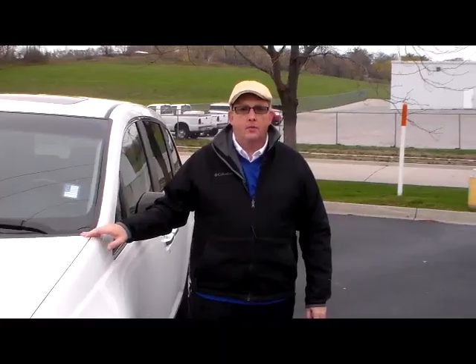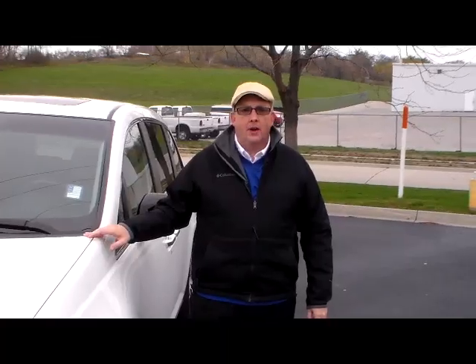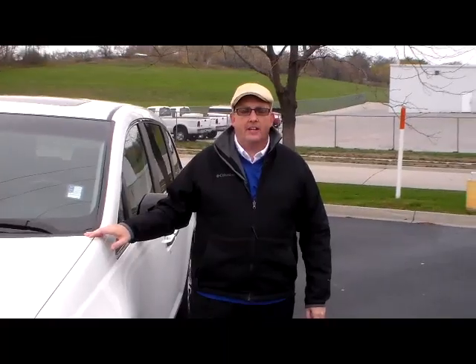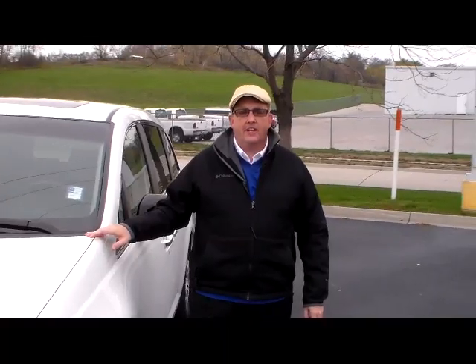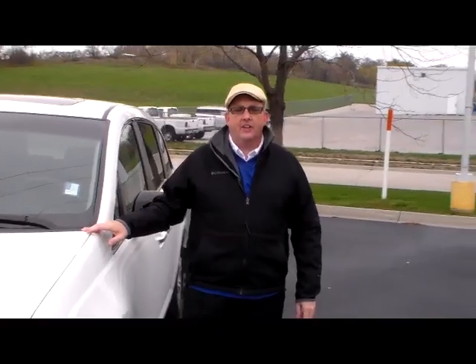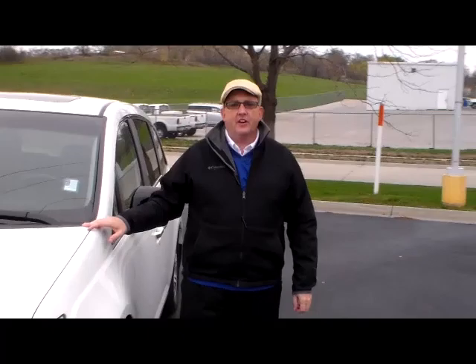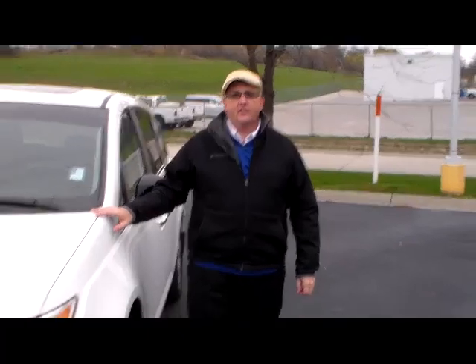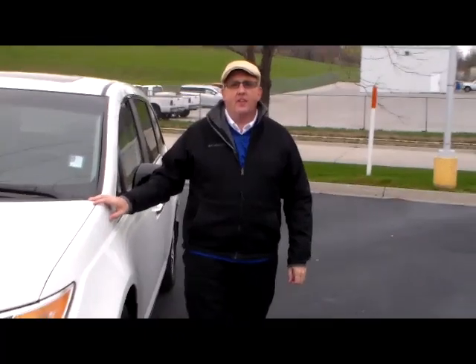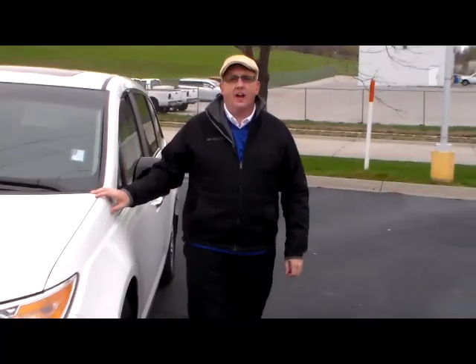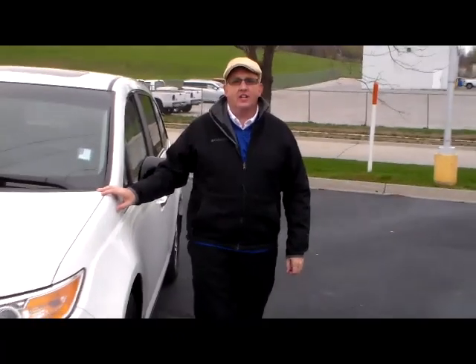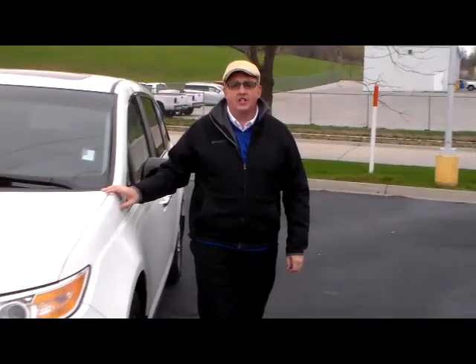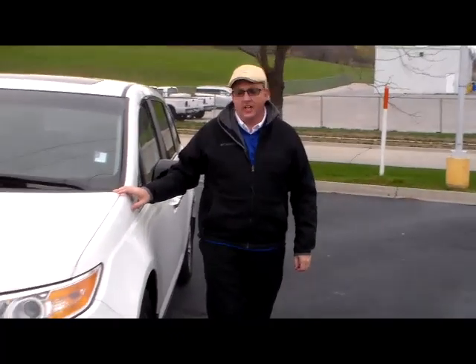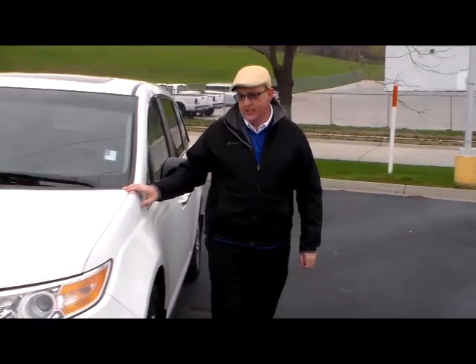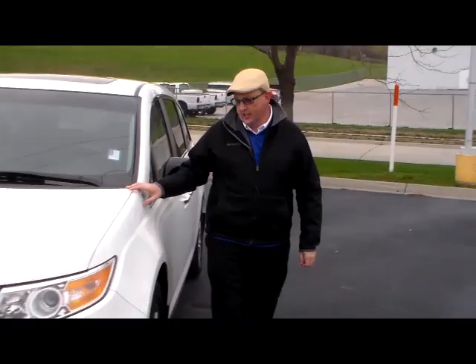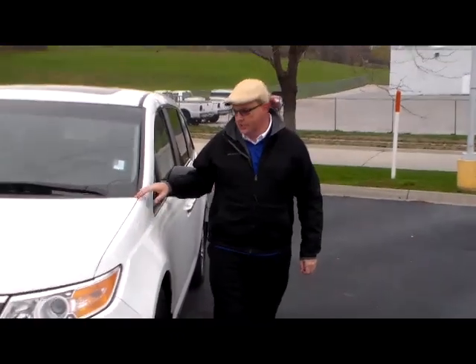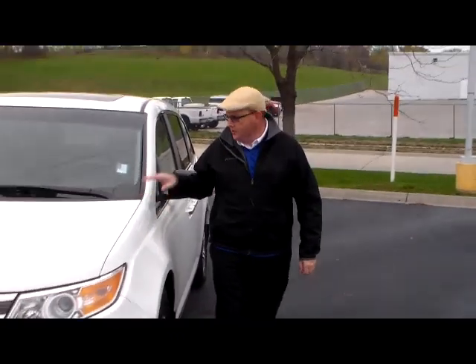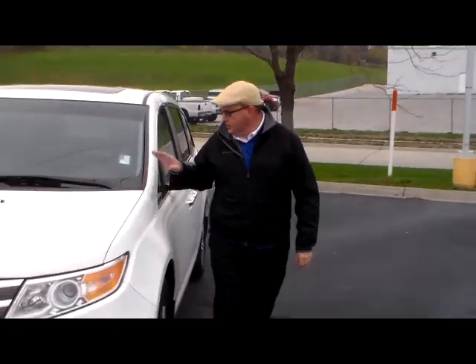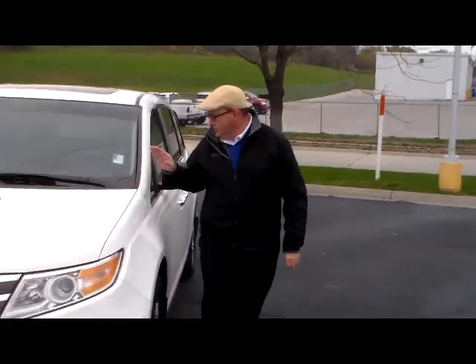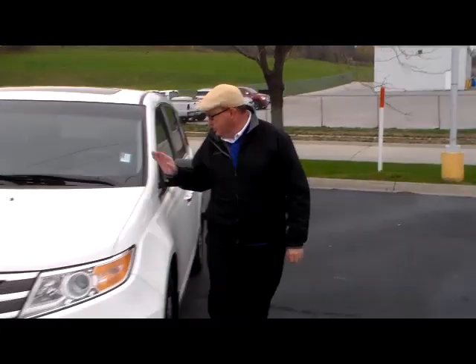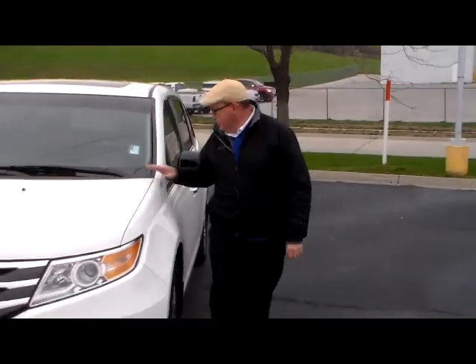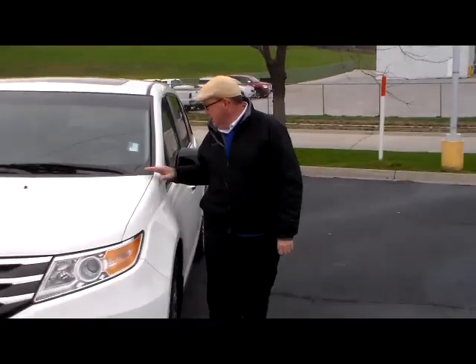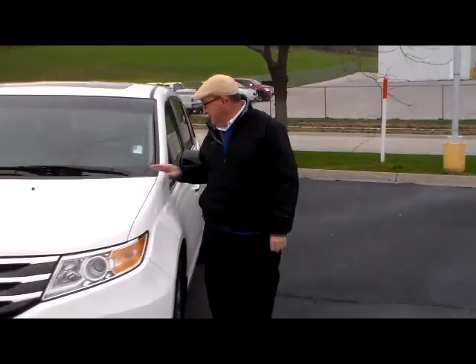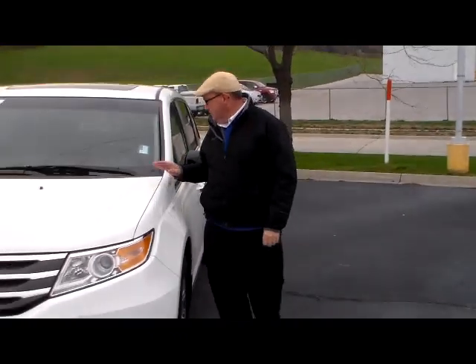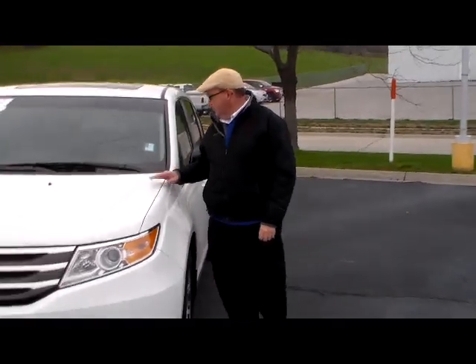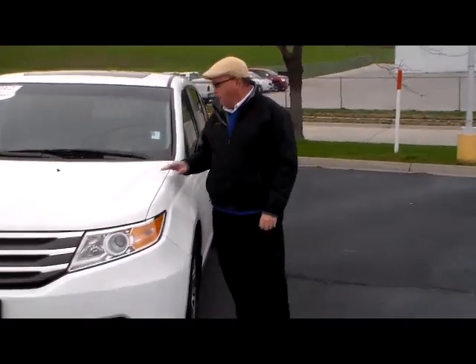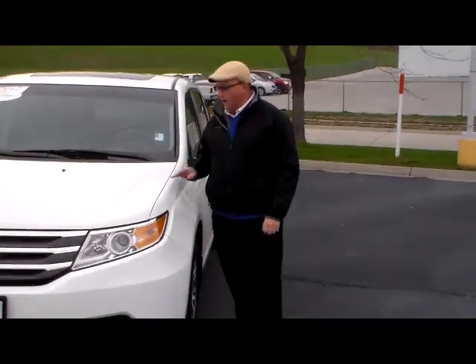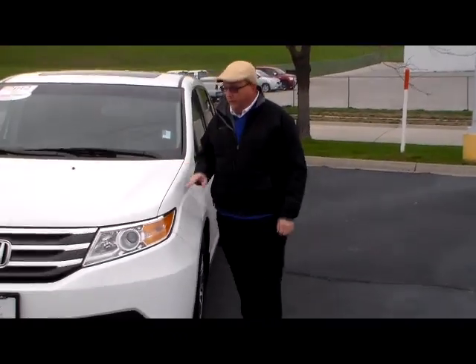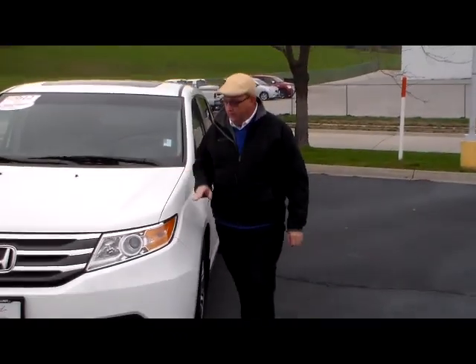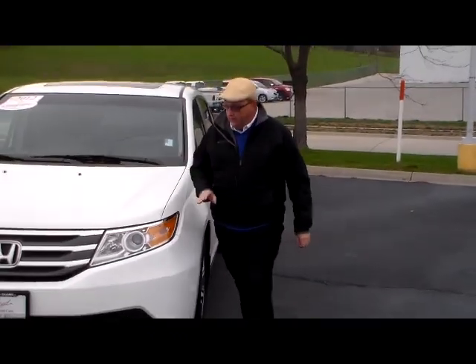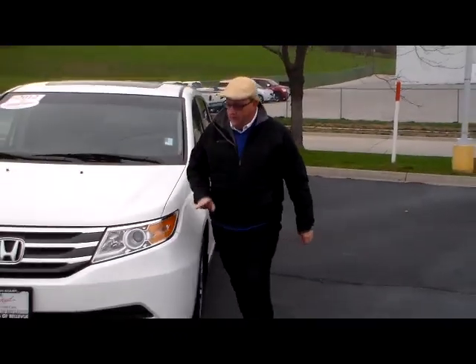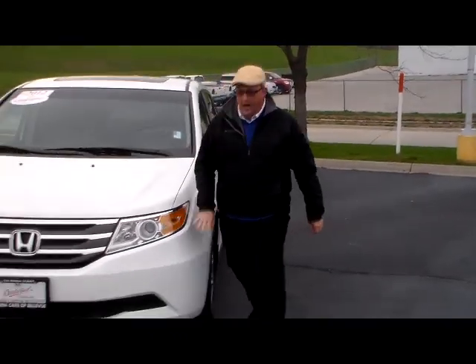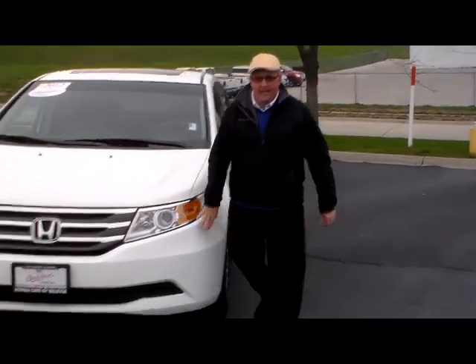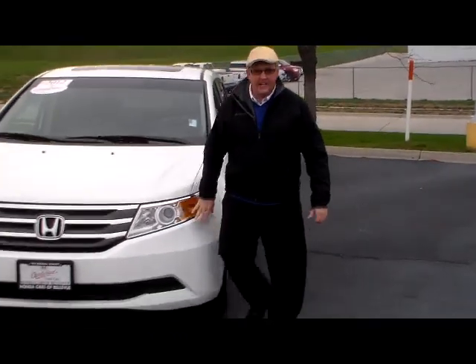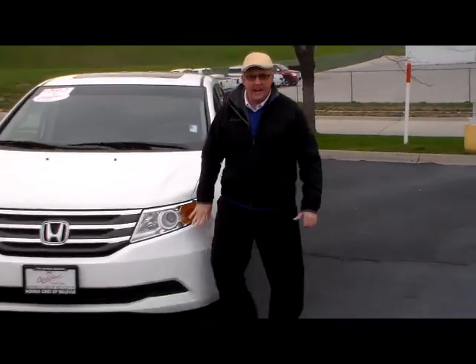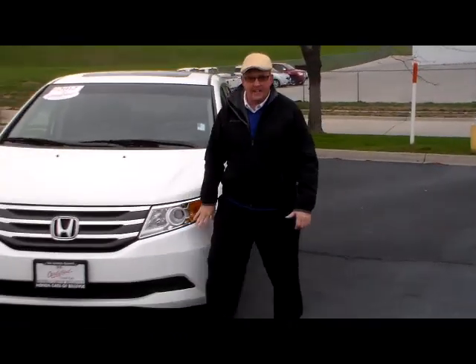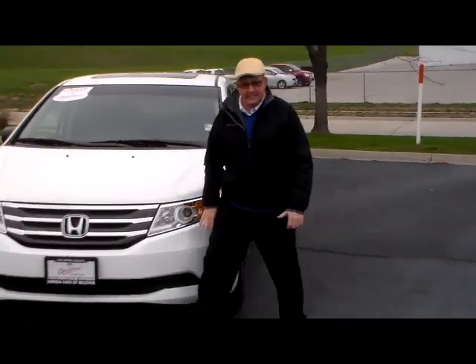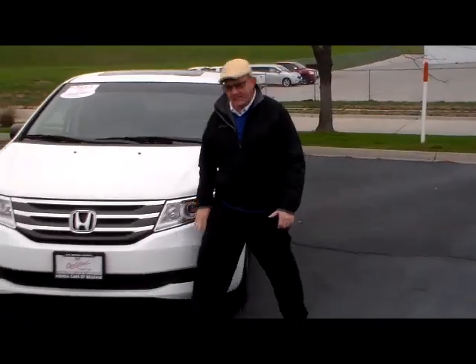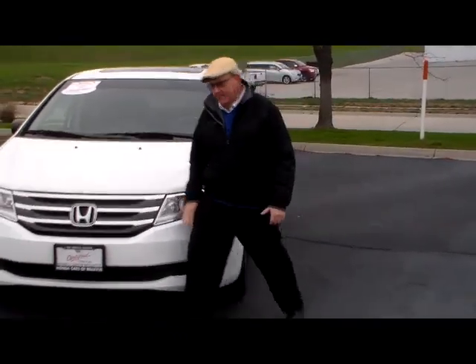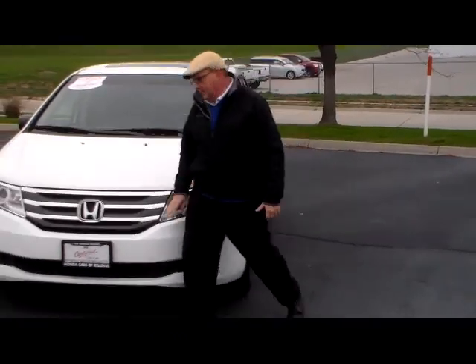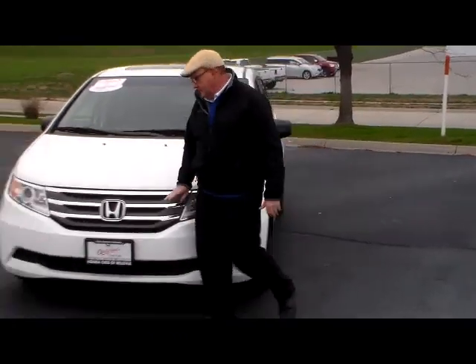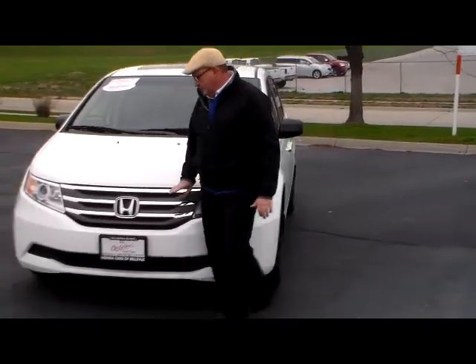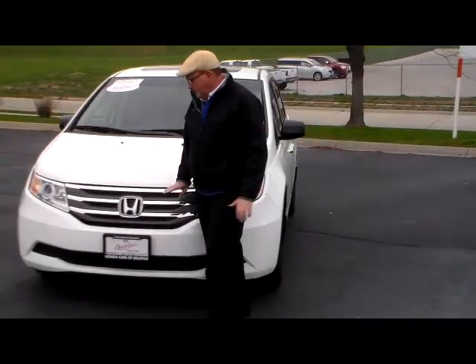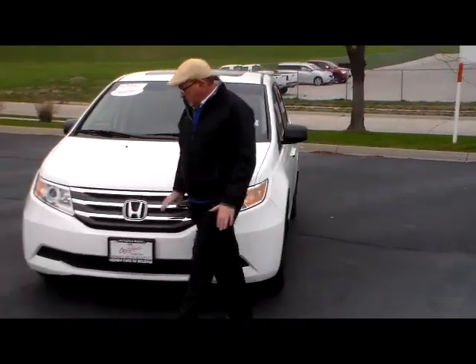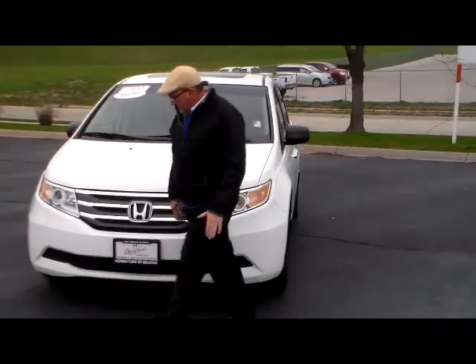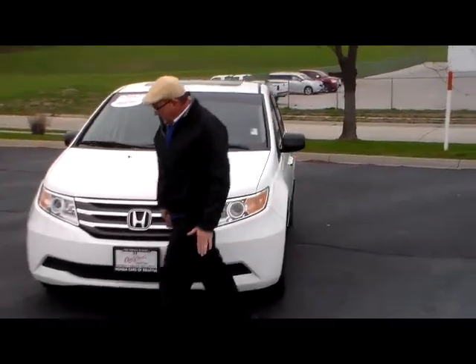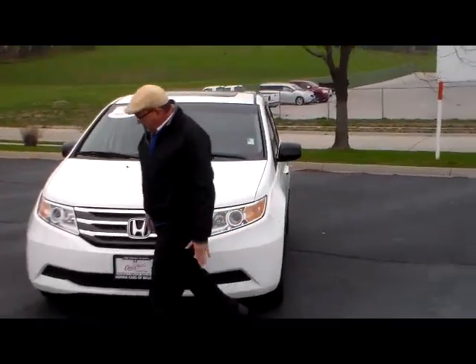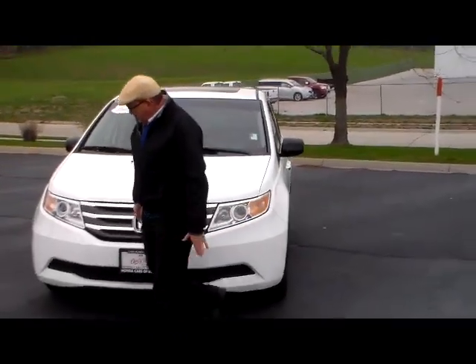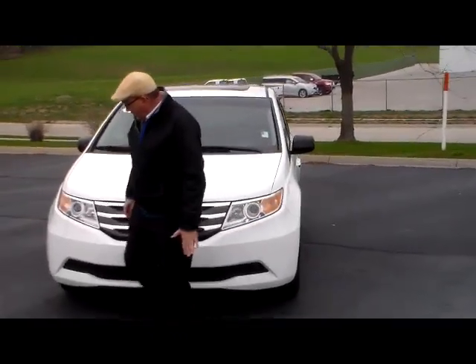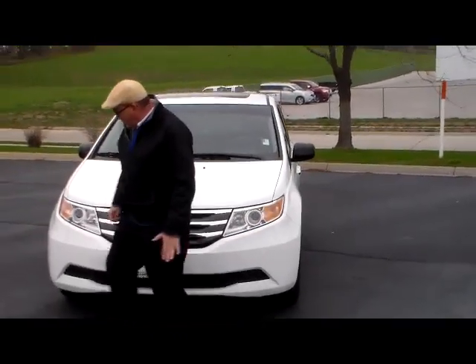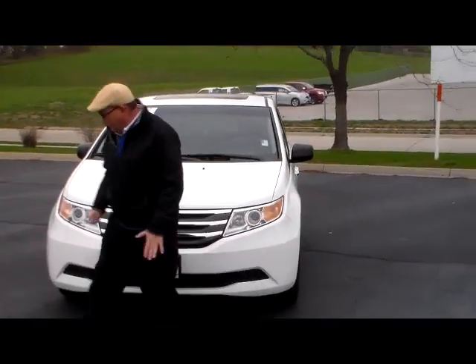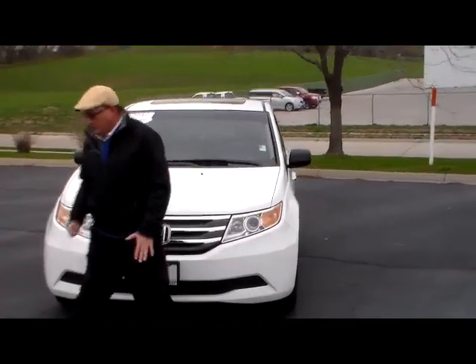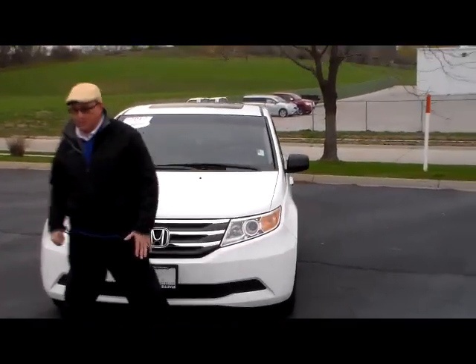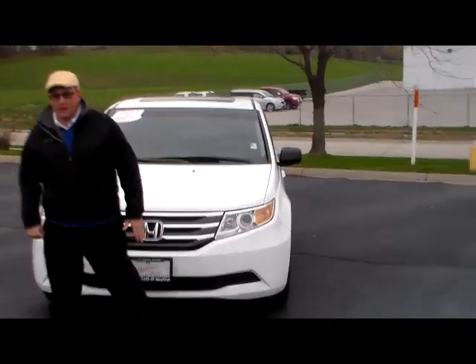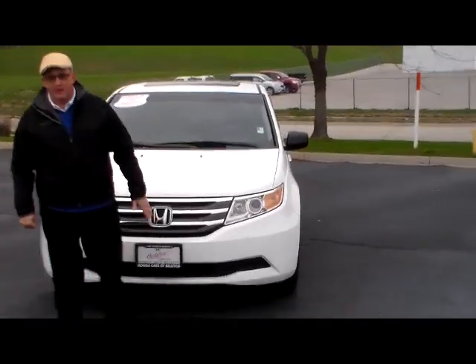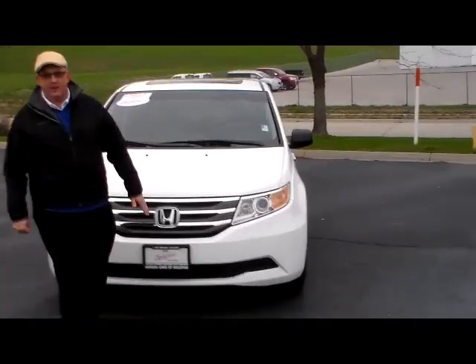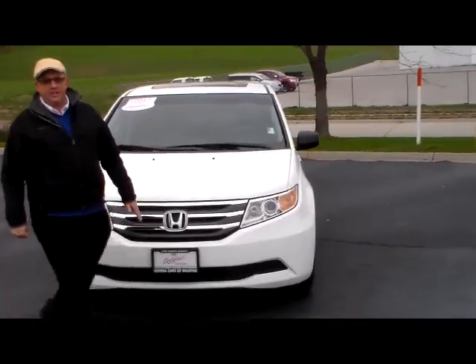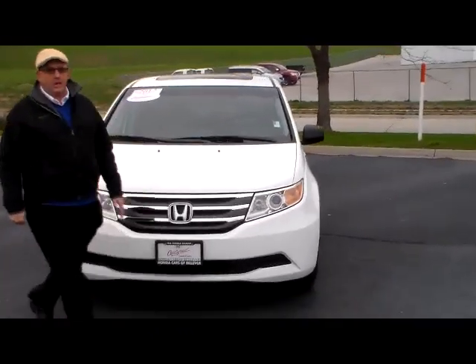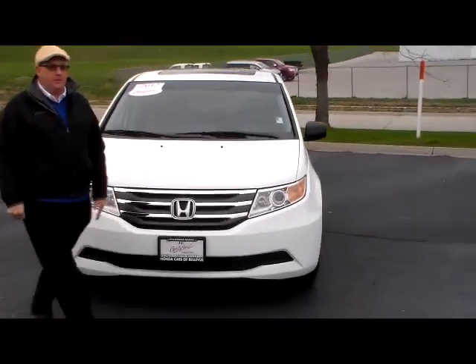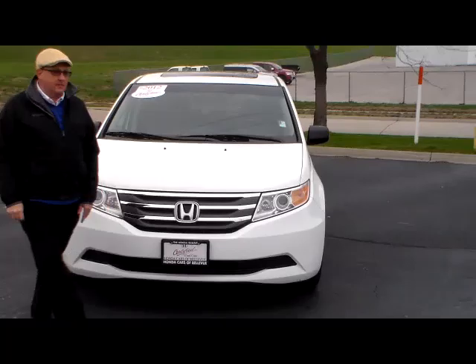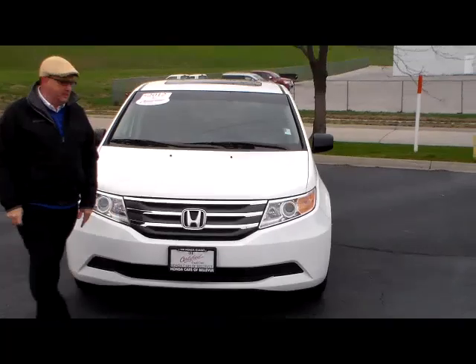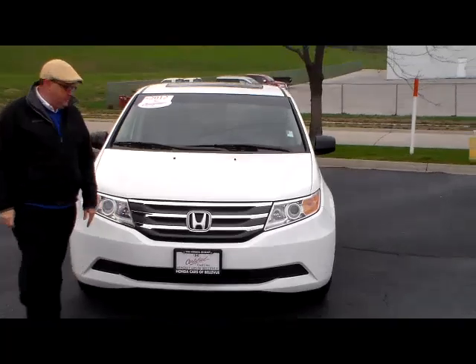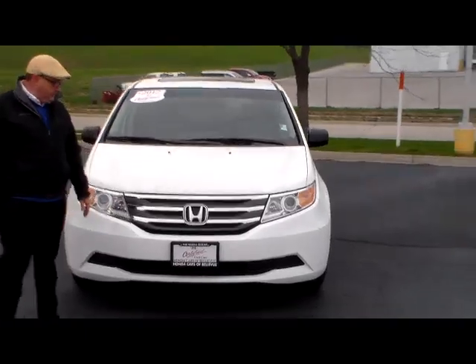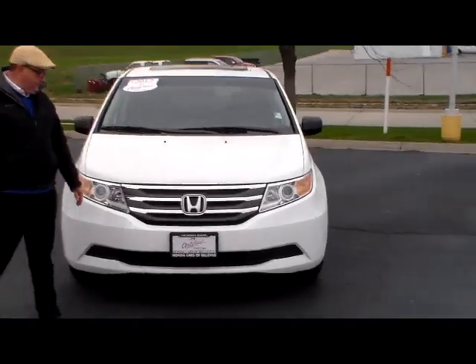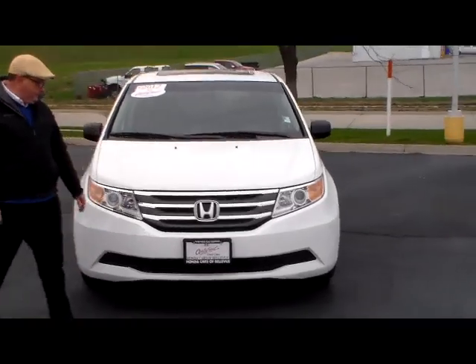Brian Kelly here for Honda Giant, here to show you this 2012 Honda Odyssey EX-L with rear entertainment system.